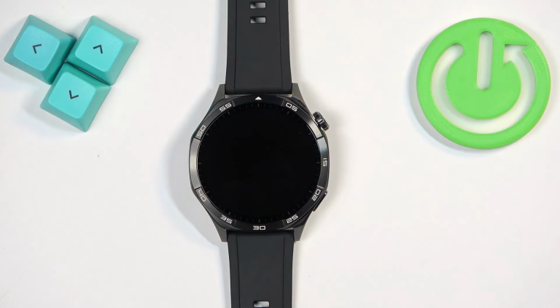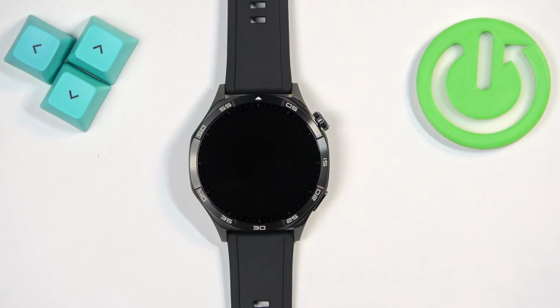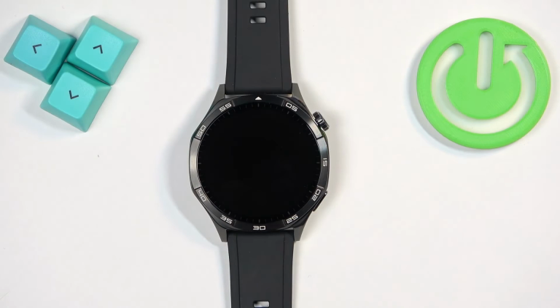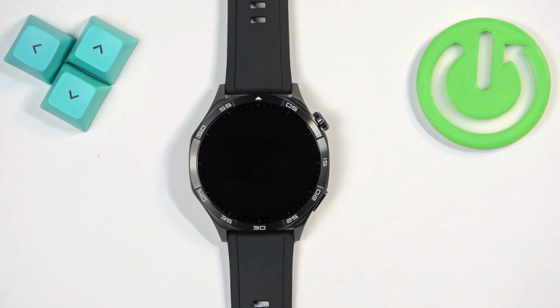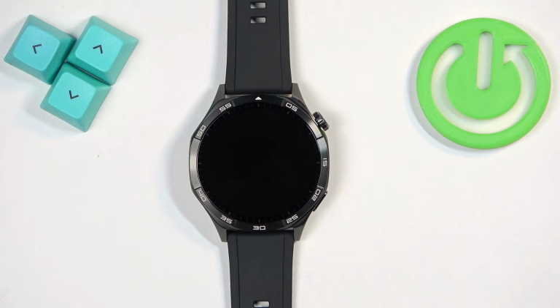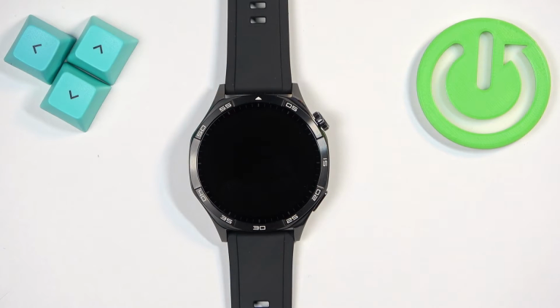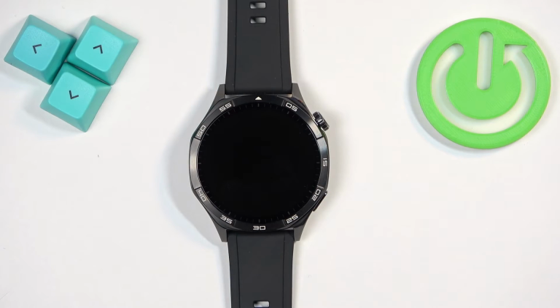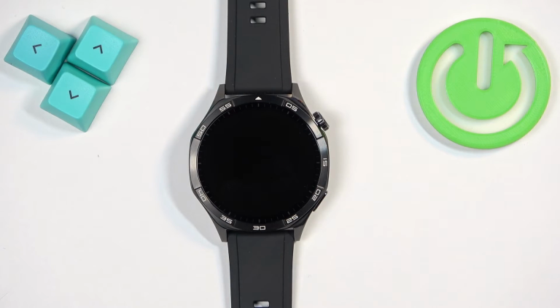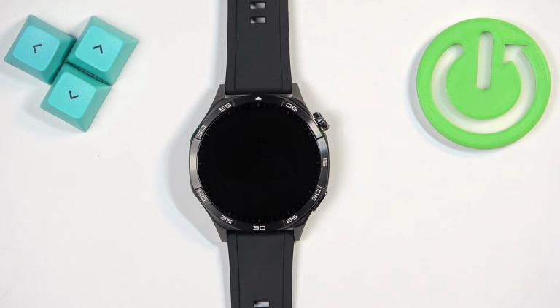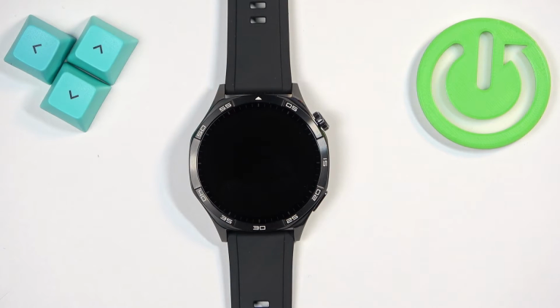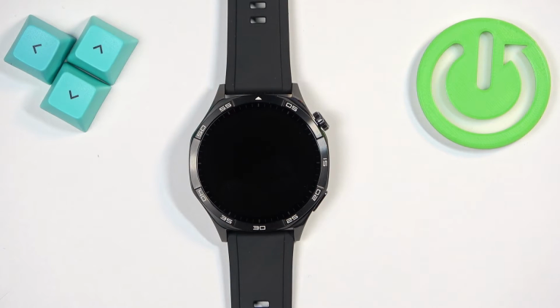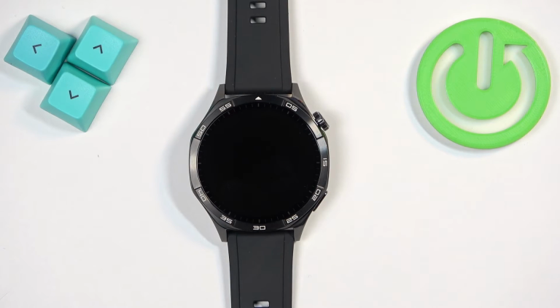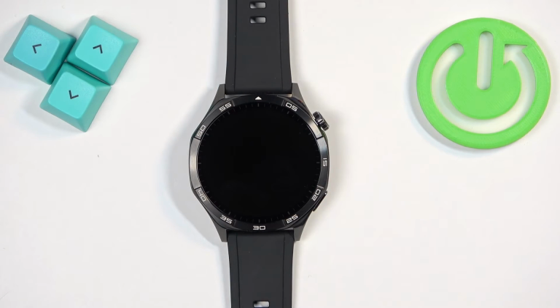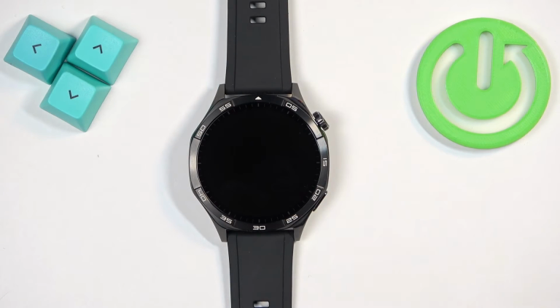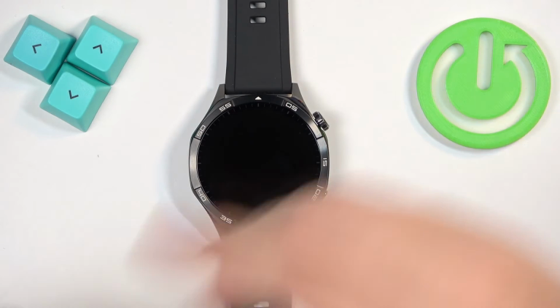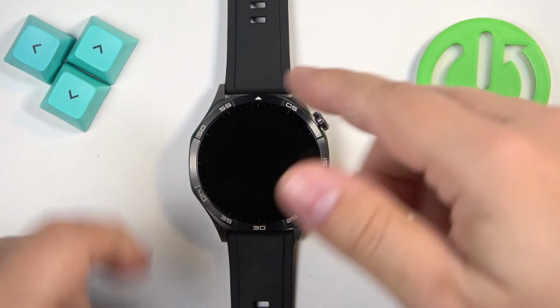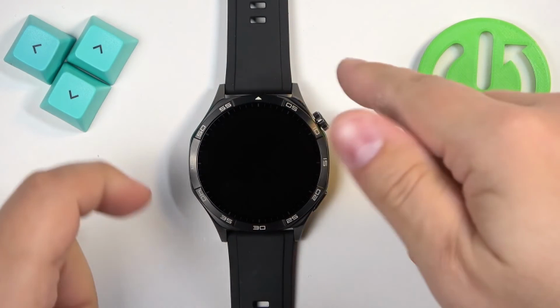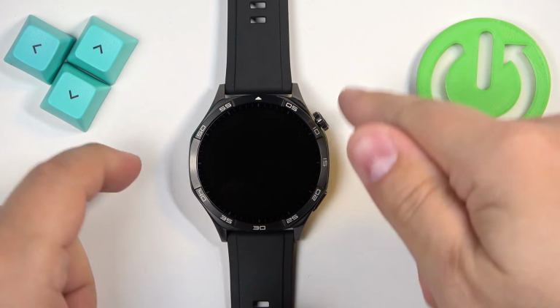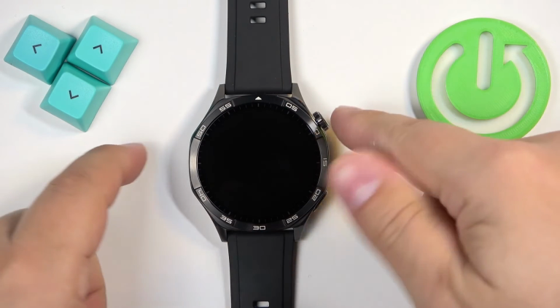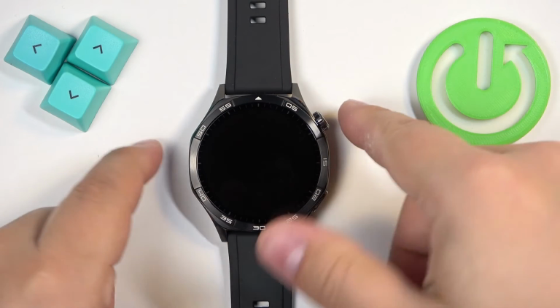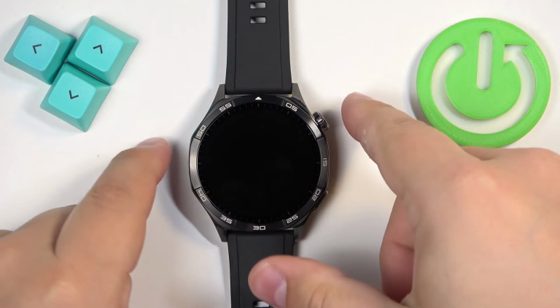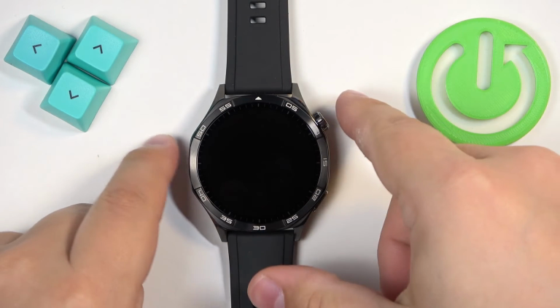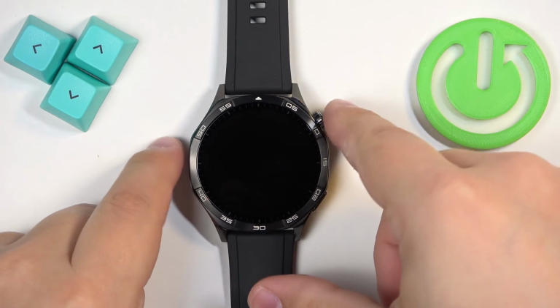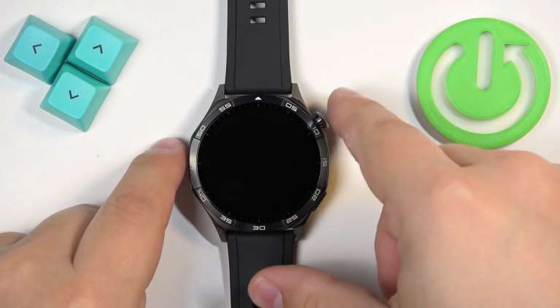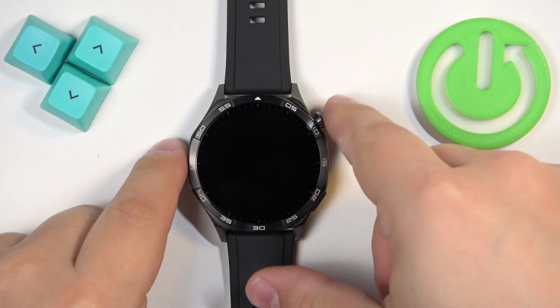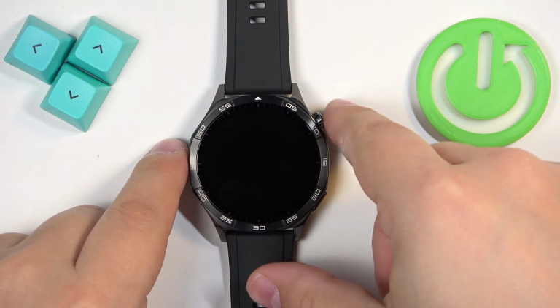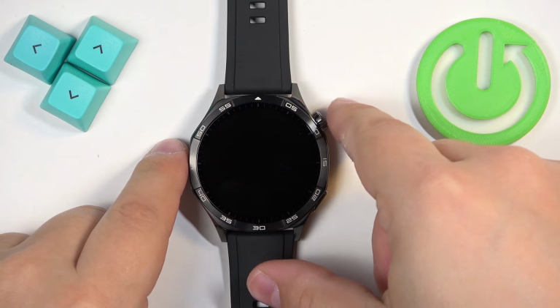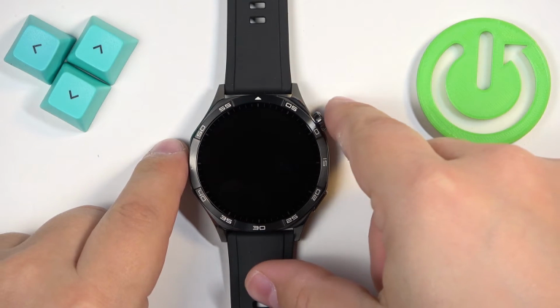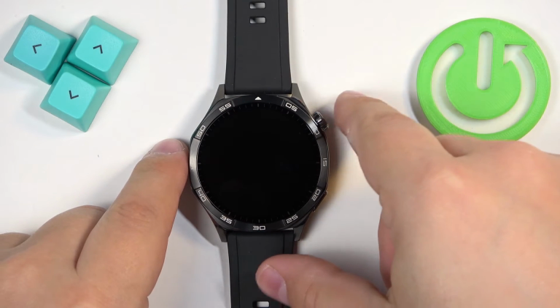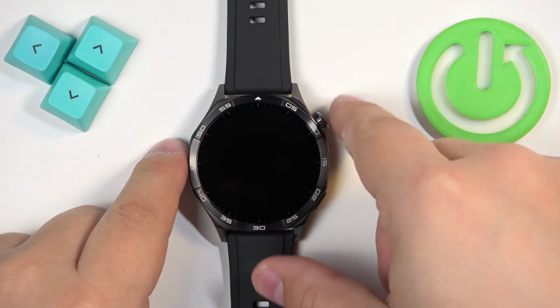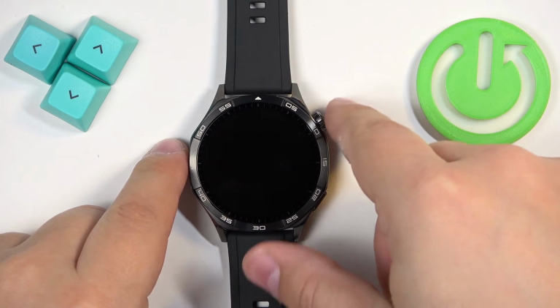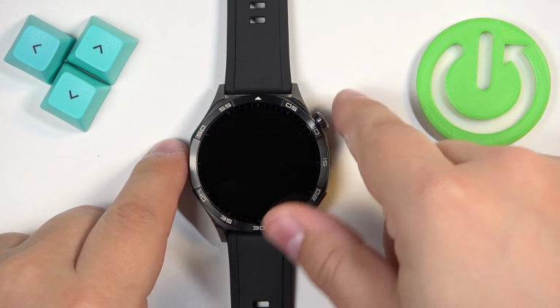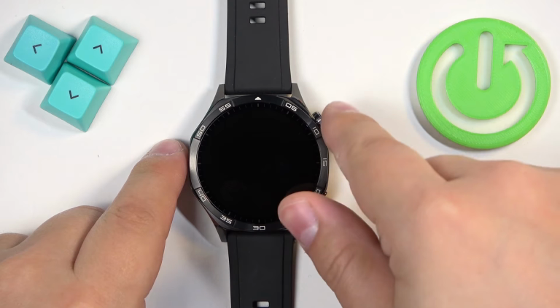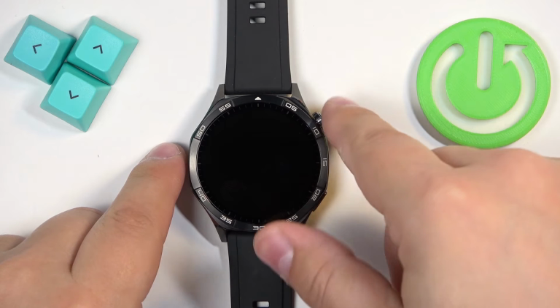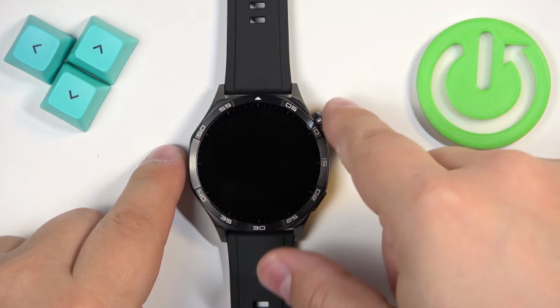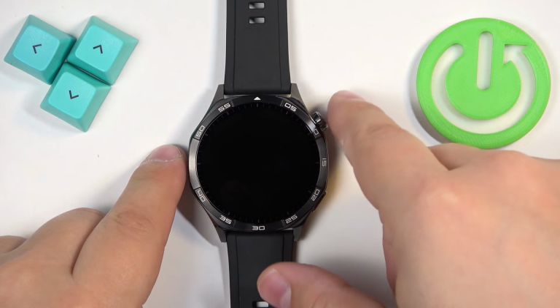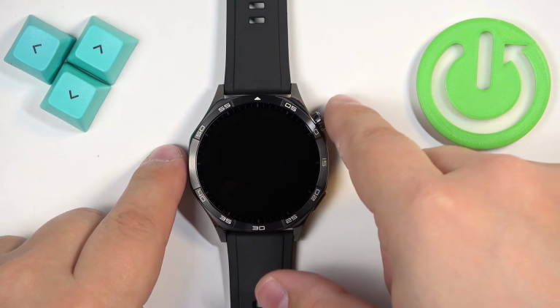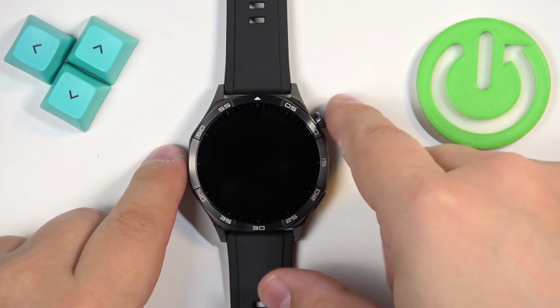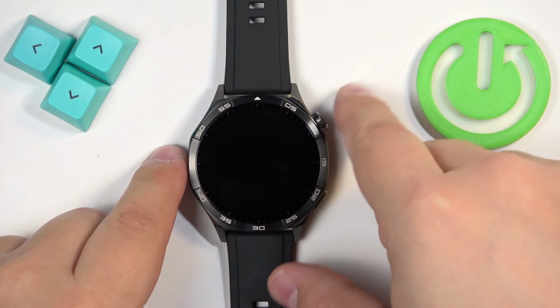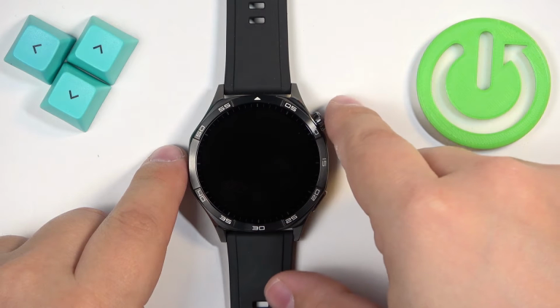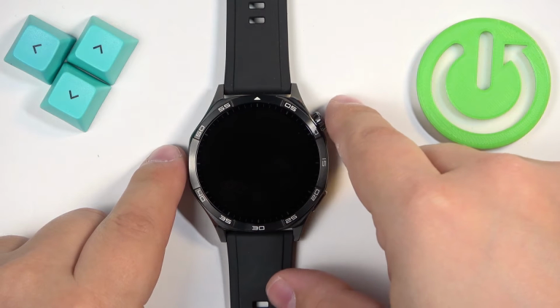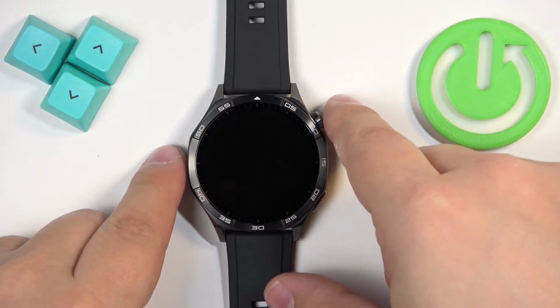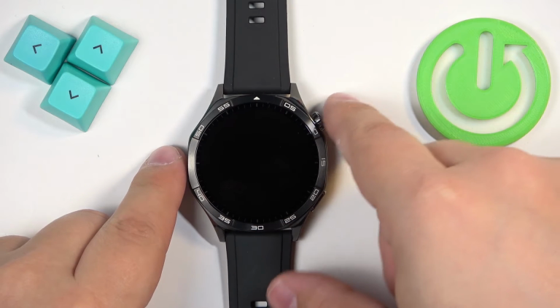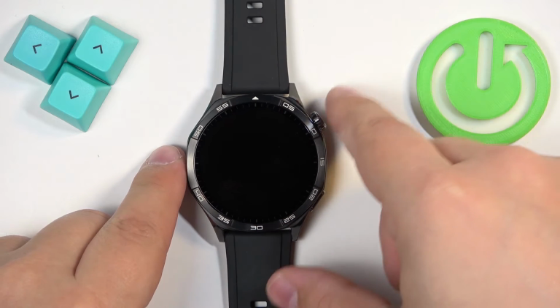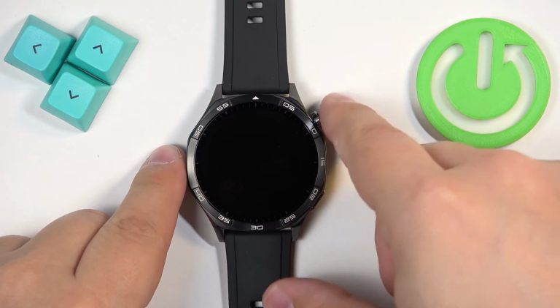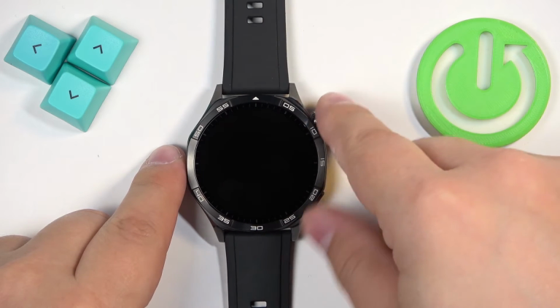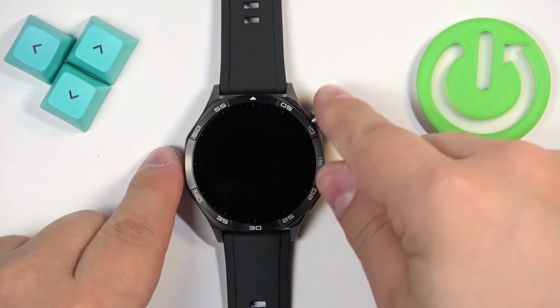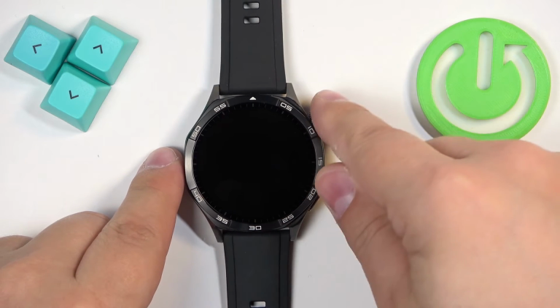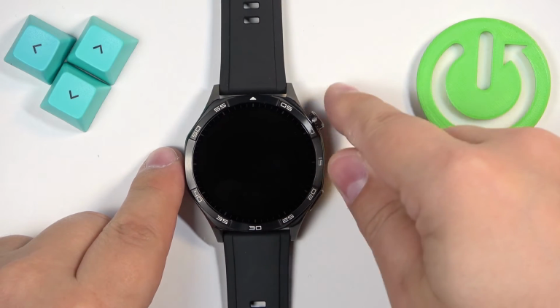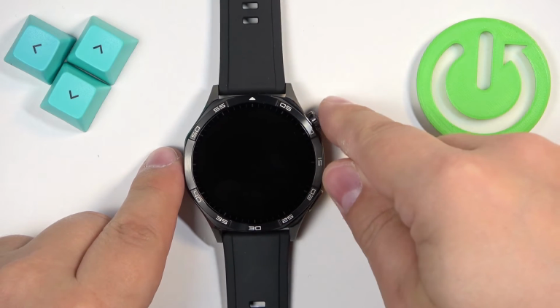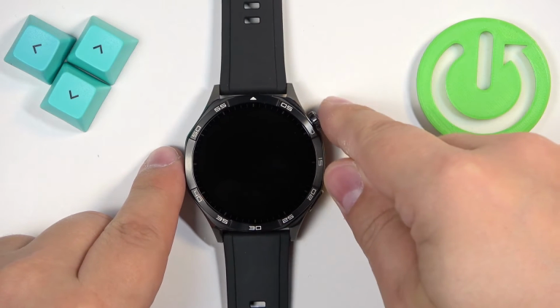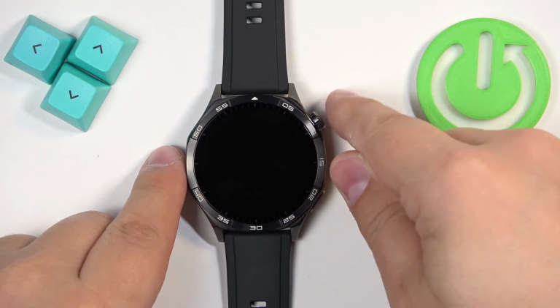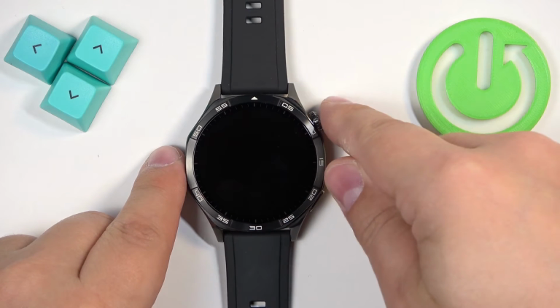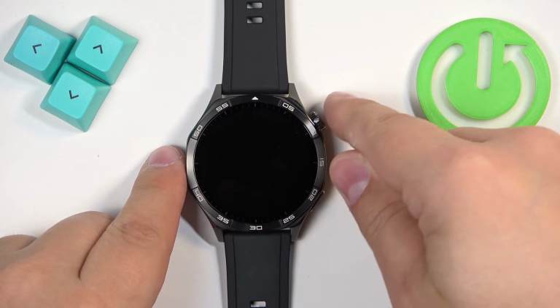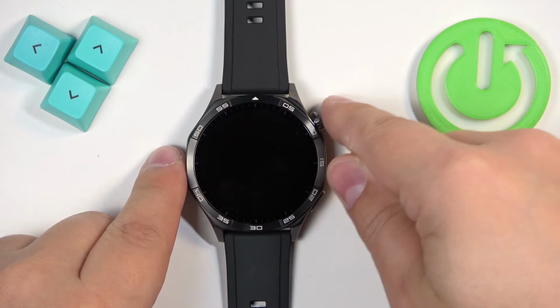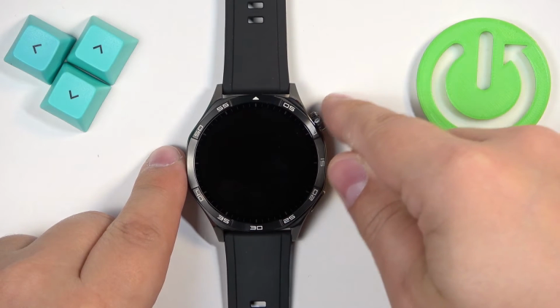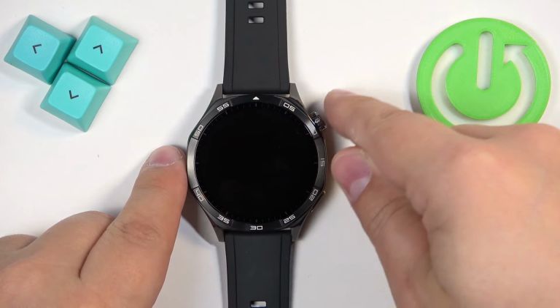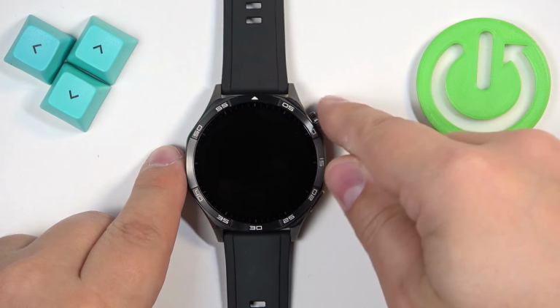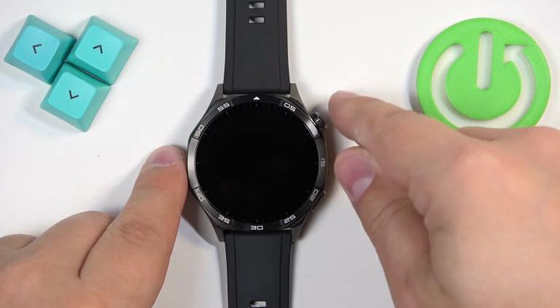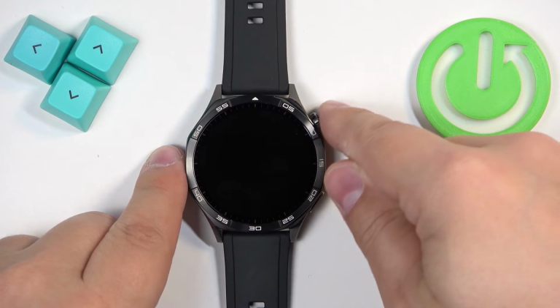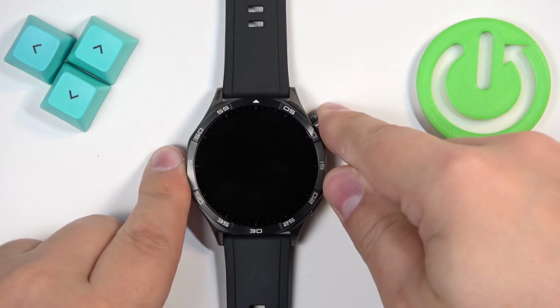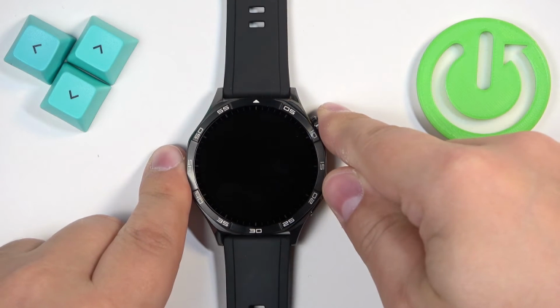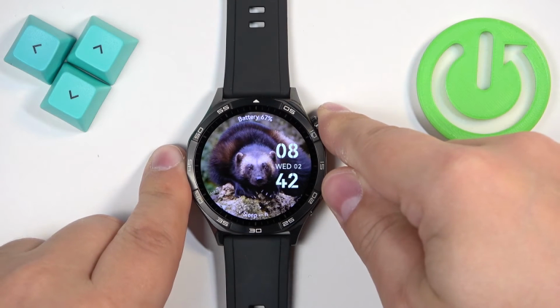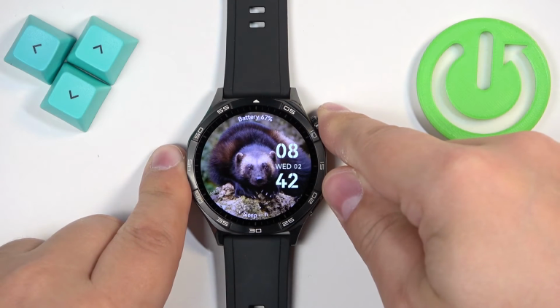First thing we need to do is to press and hold the crown button and we need to keep holding it until the power menu appears on the screen. So let's press and hold the button.